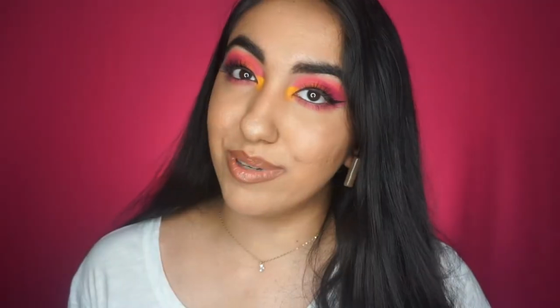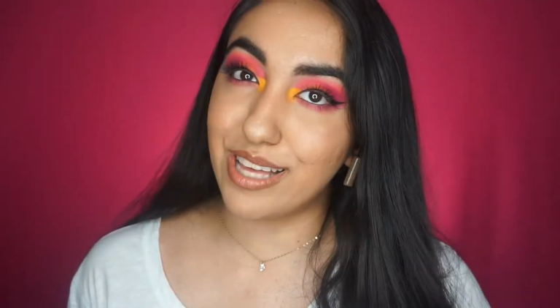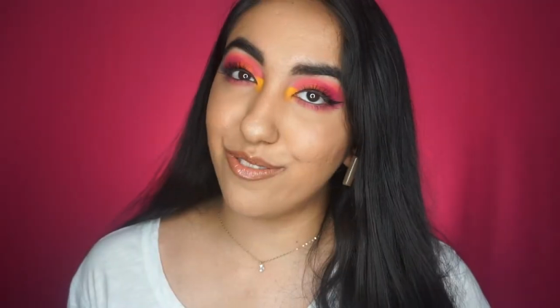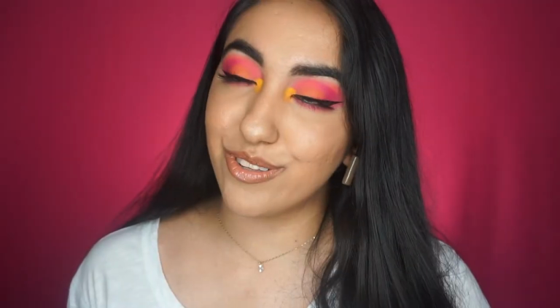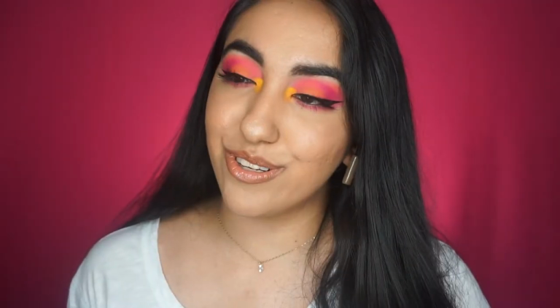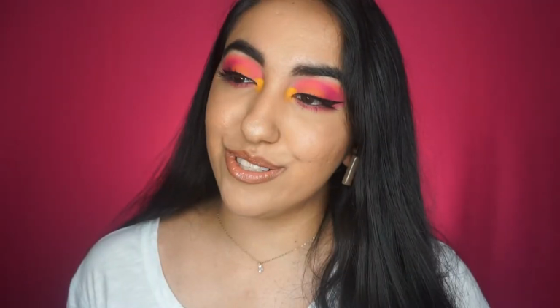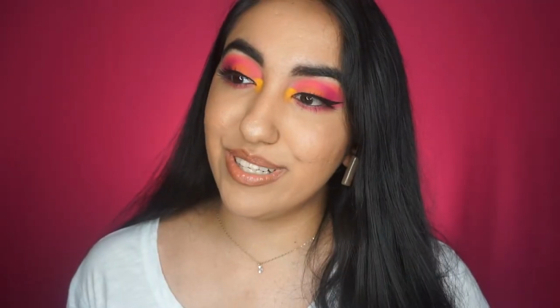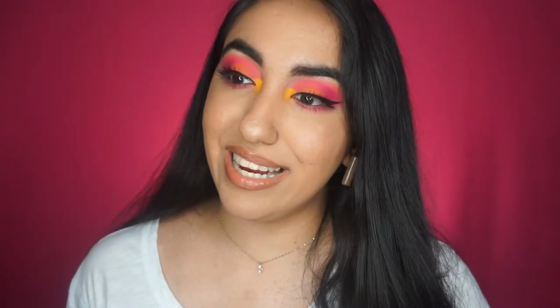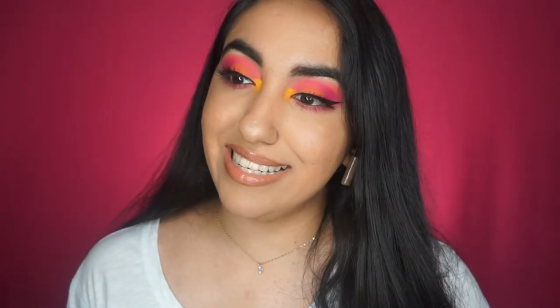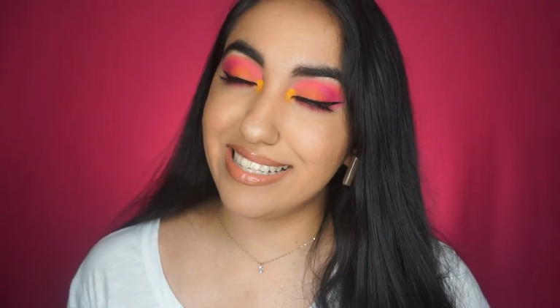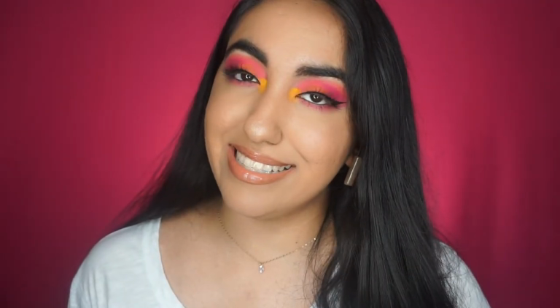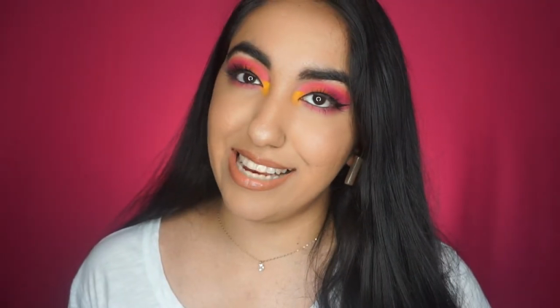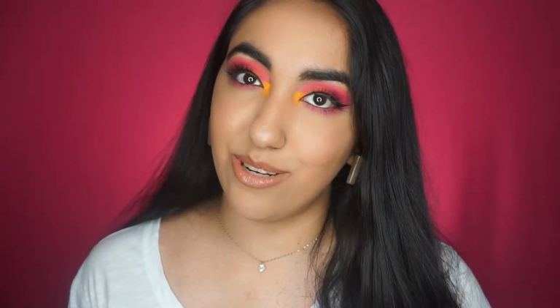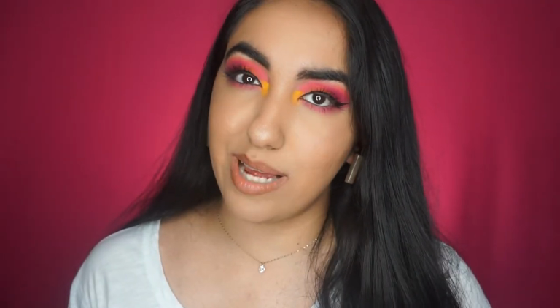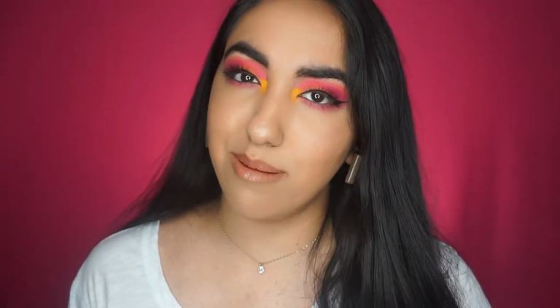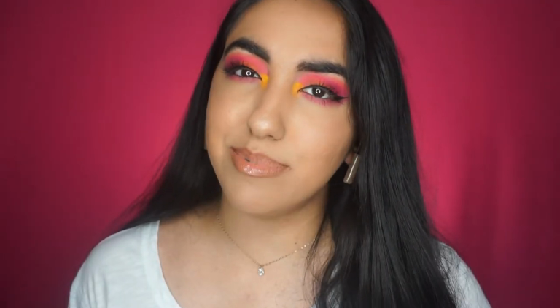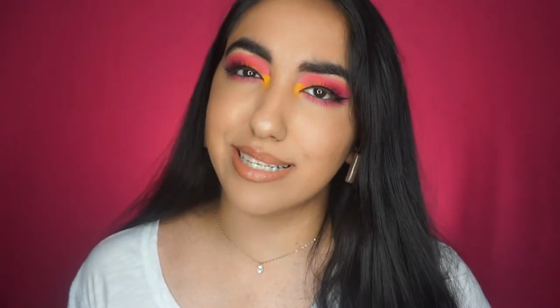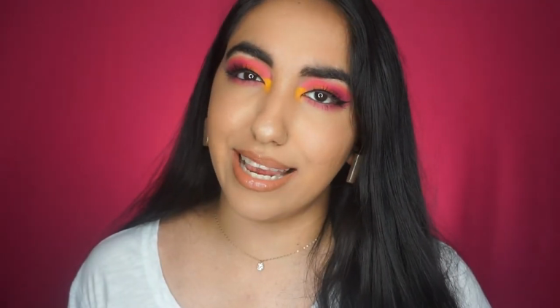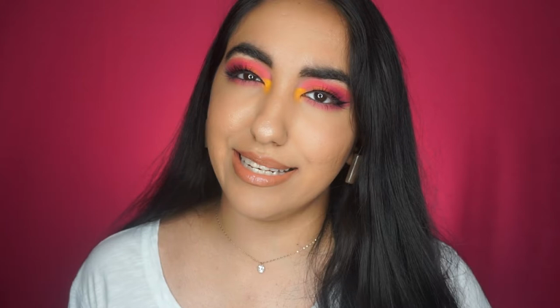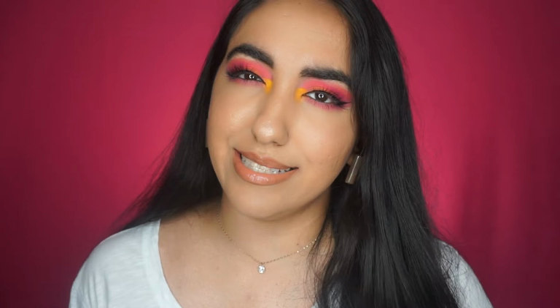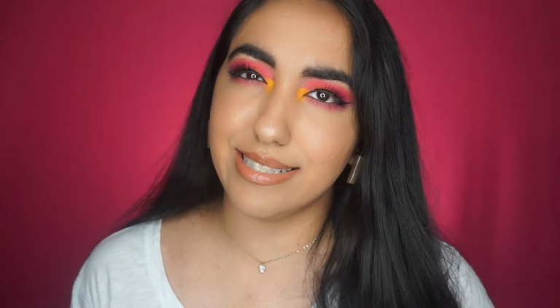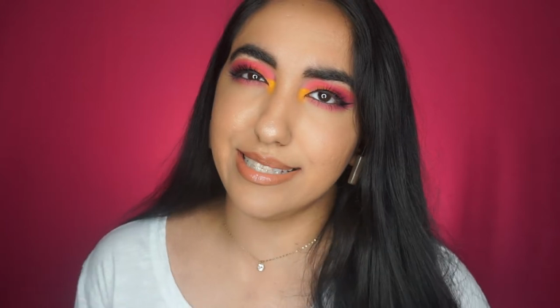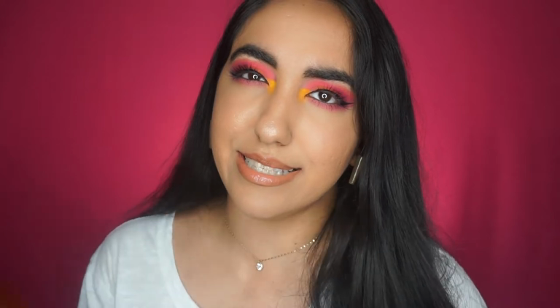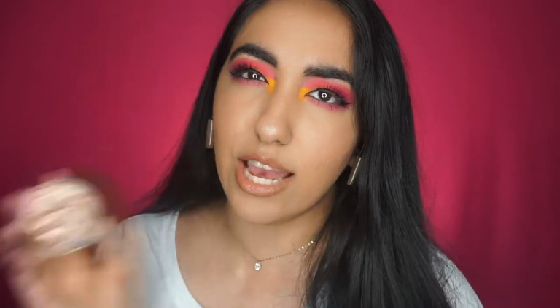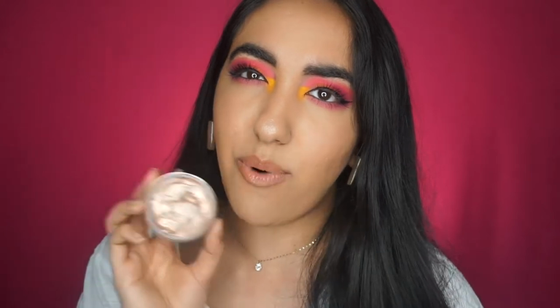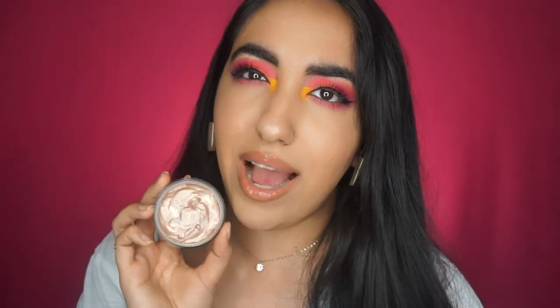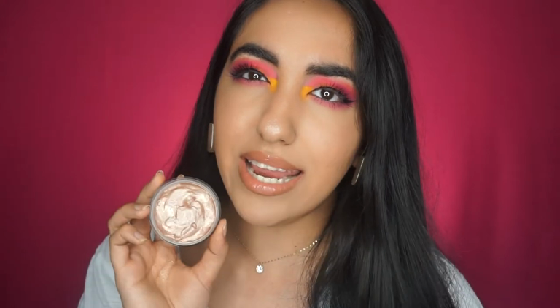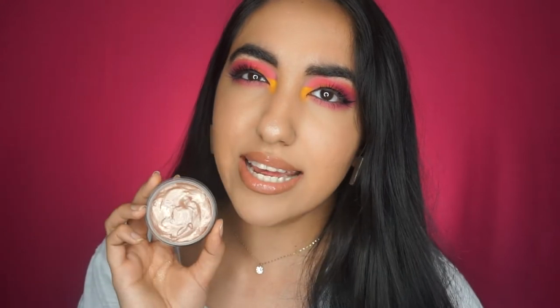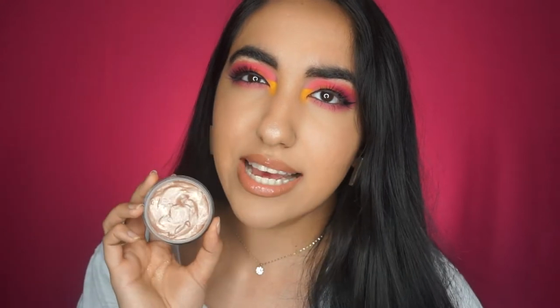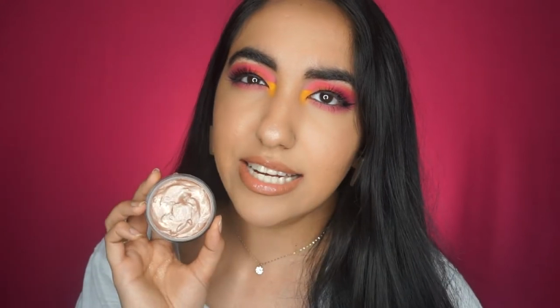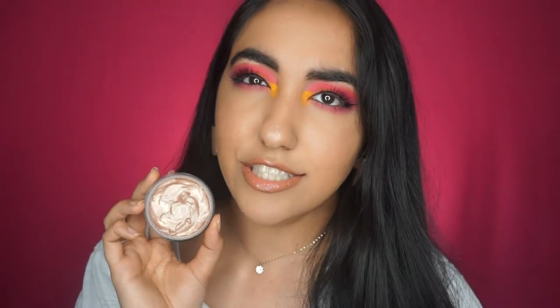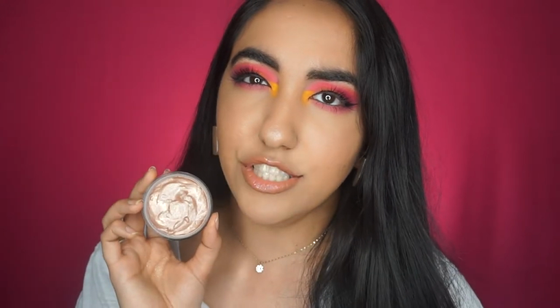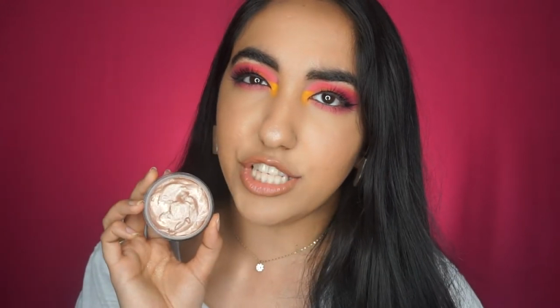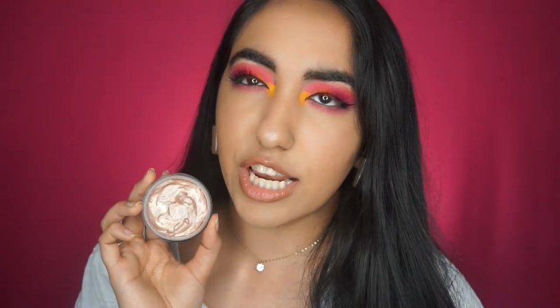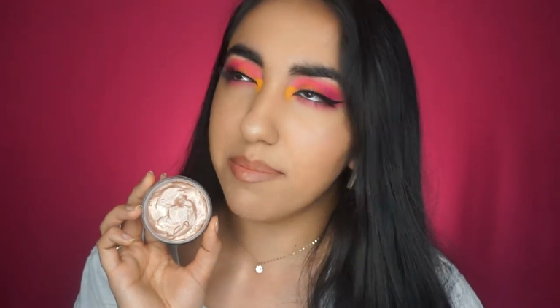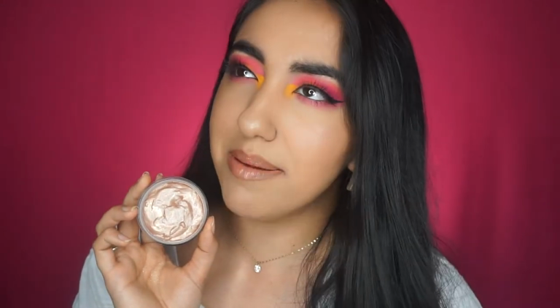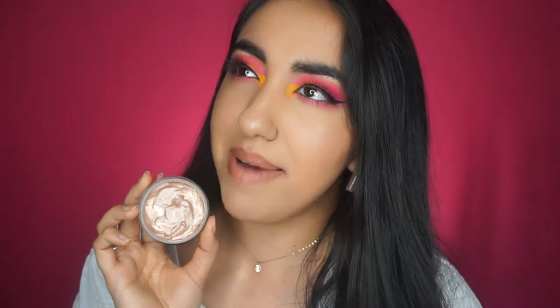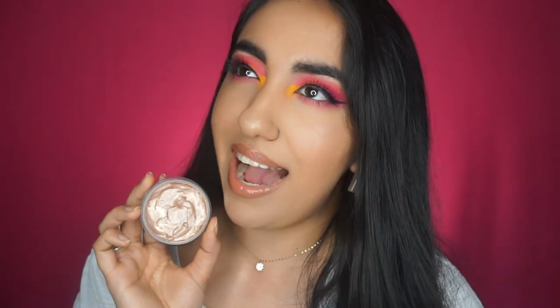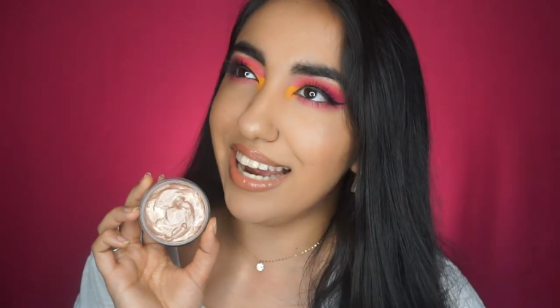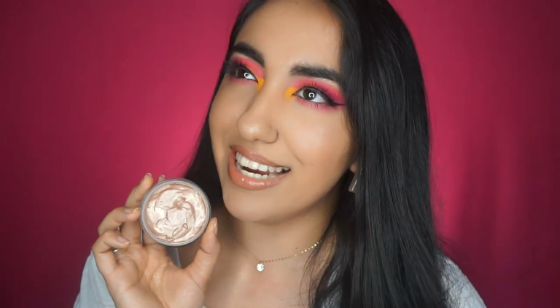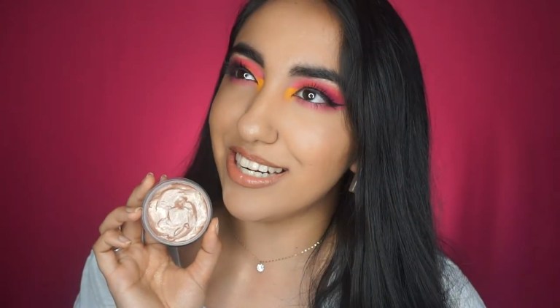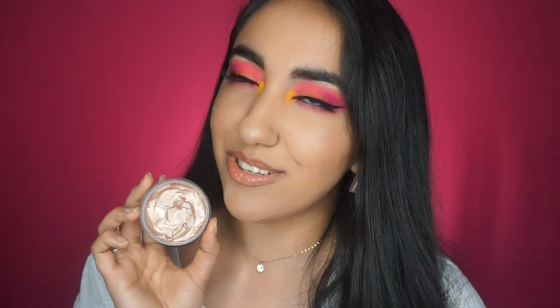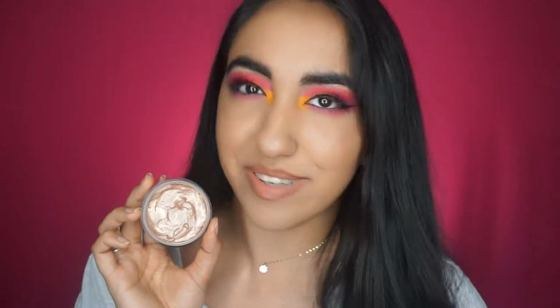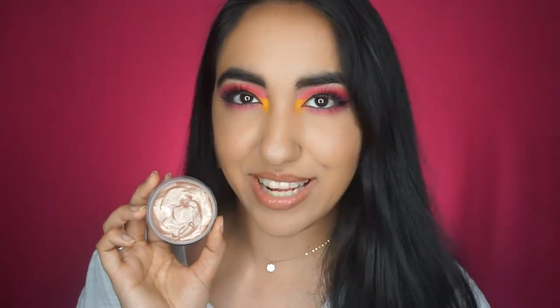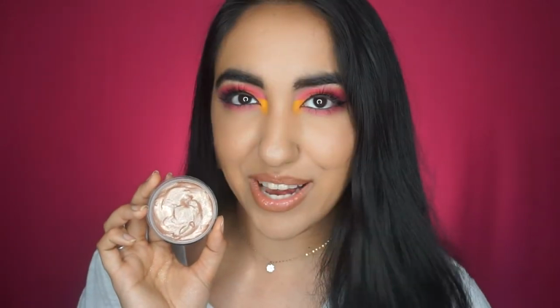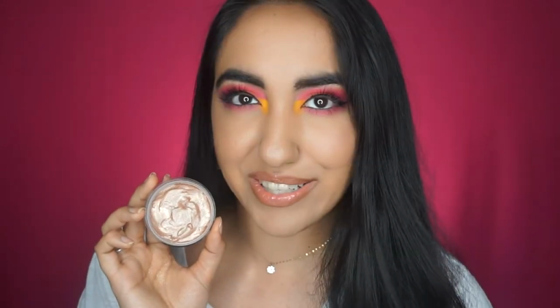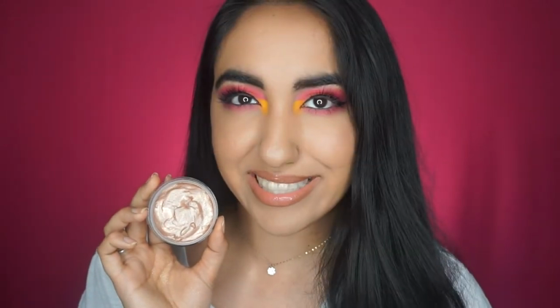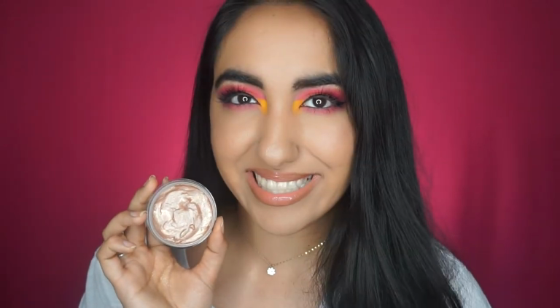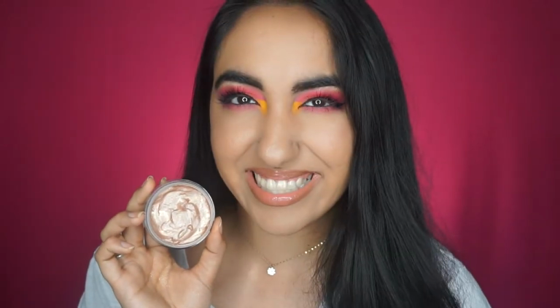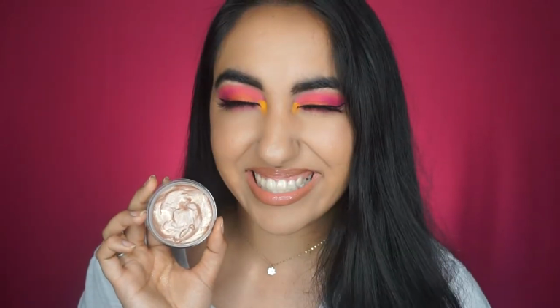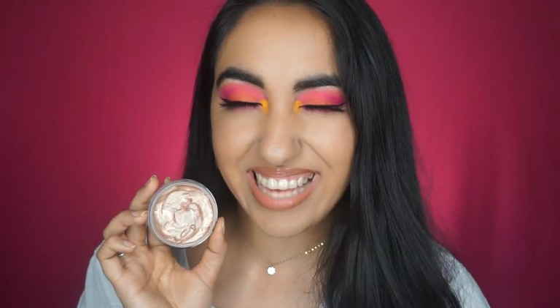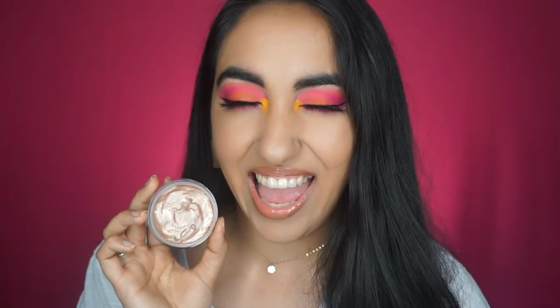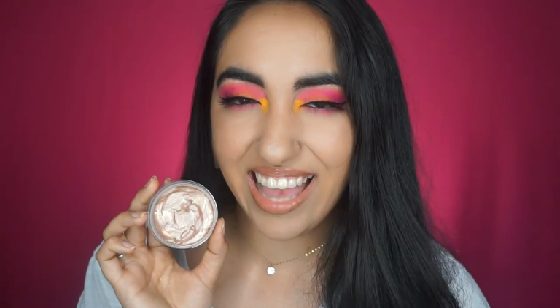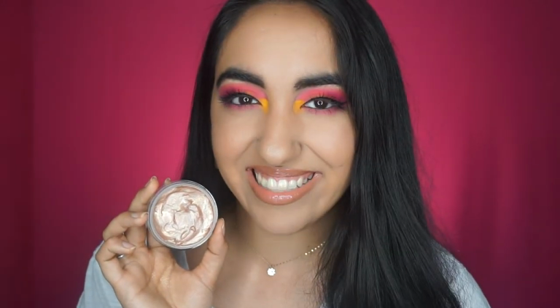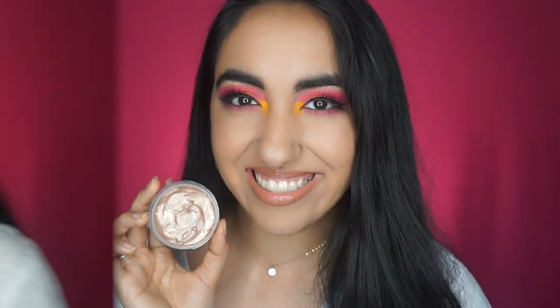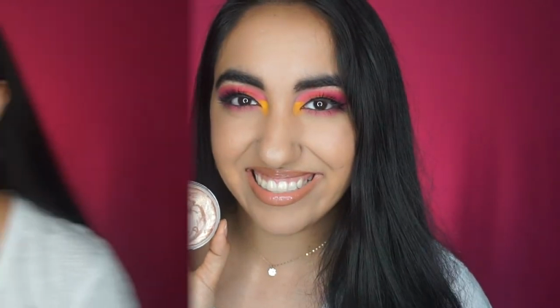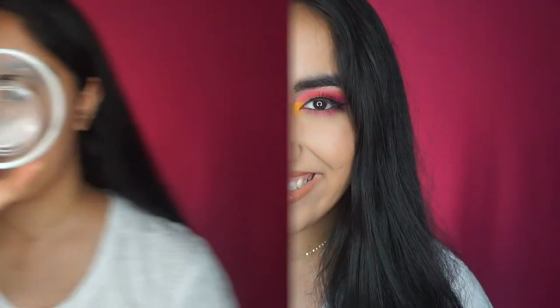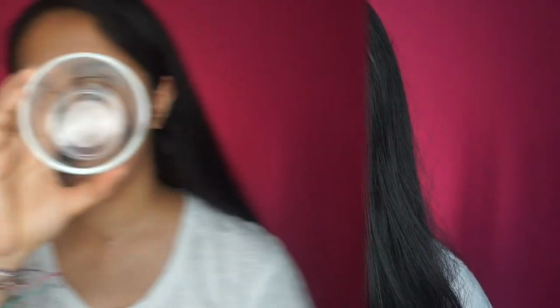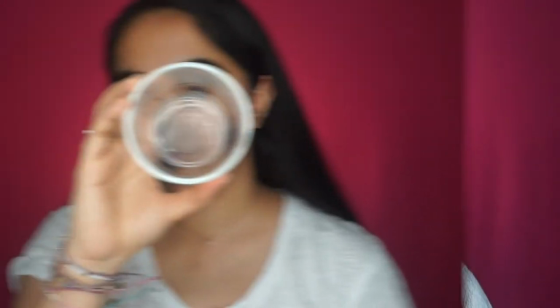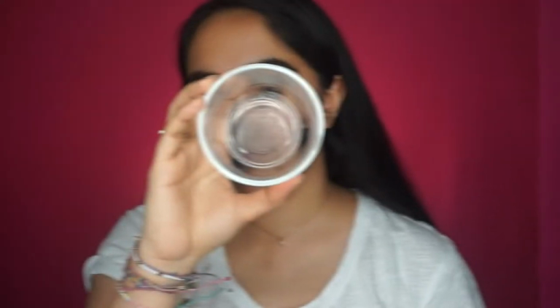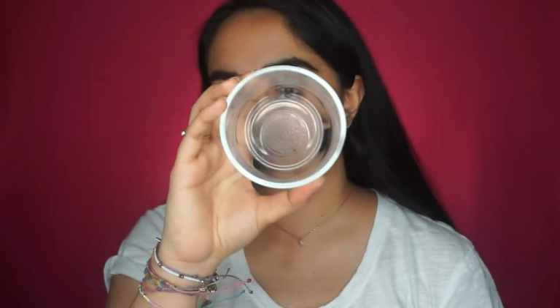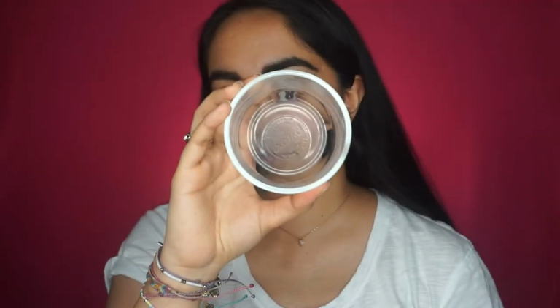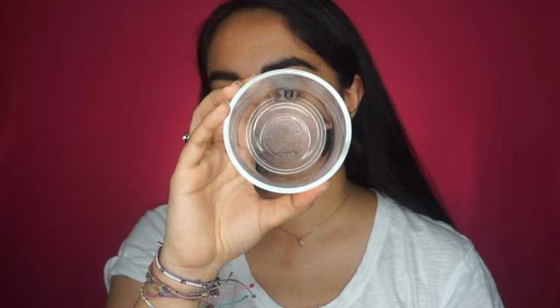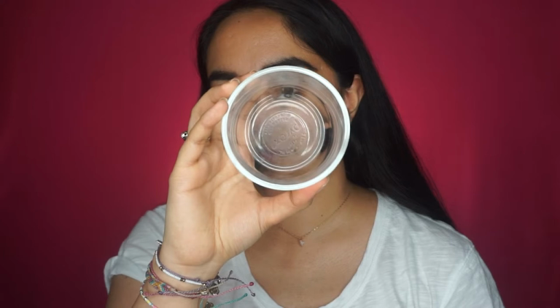But without further ado, you guys, it's now time to get into this DIY jelly beam highlighter video.